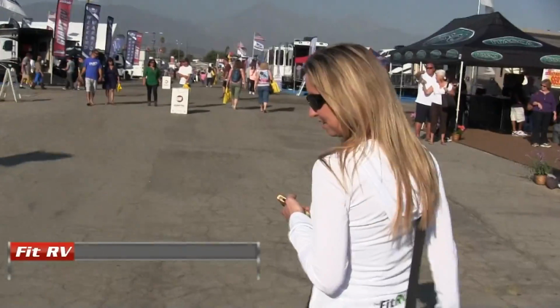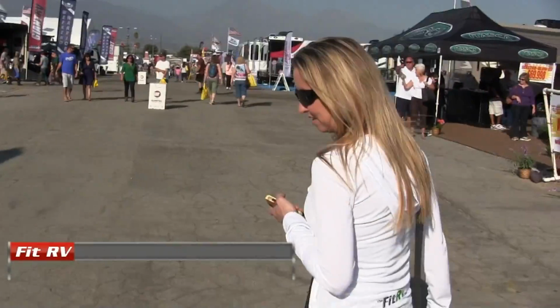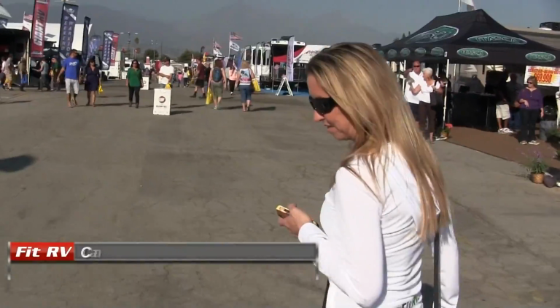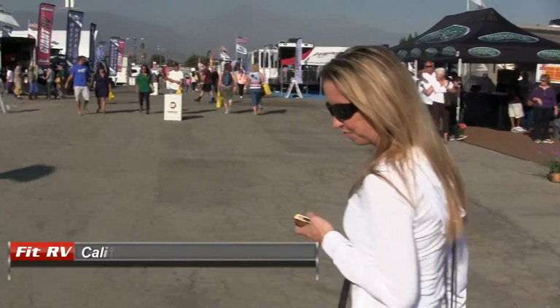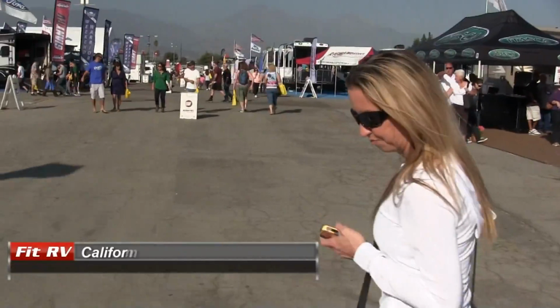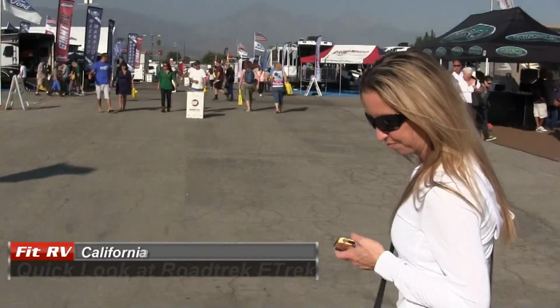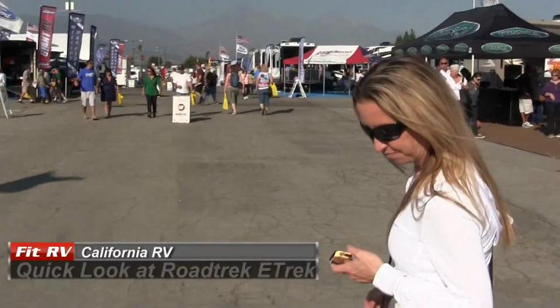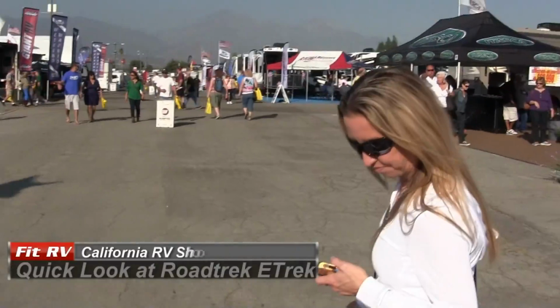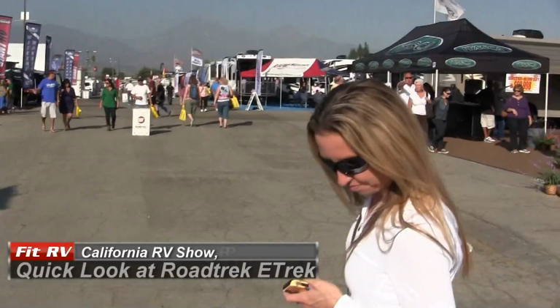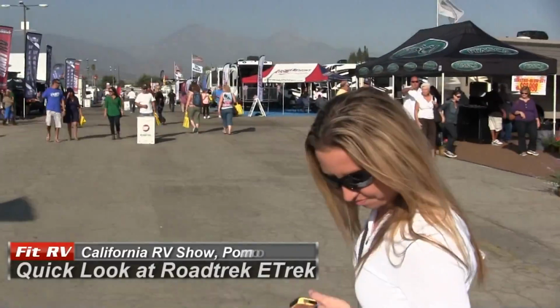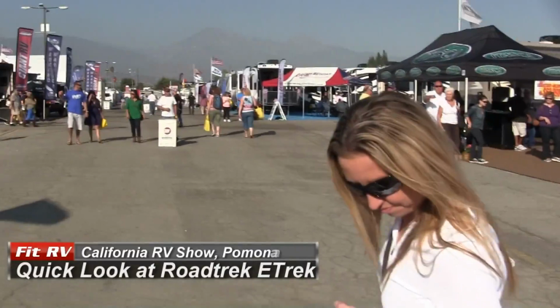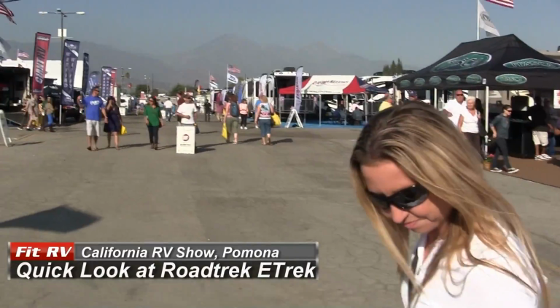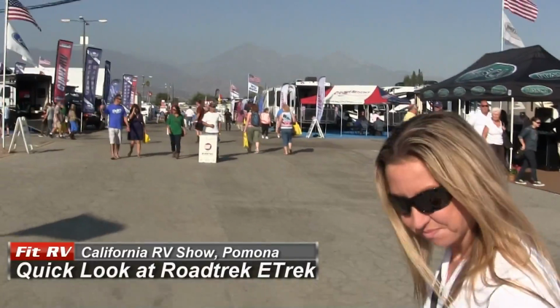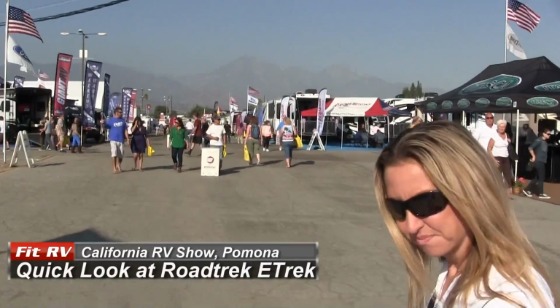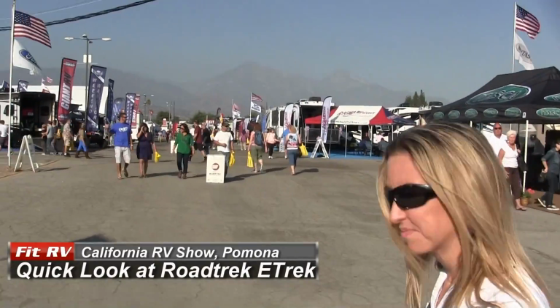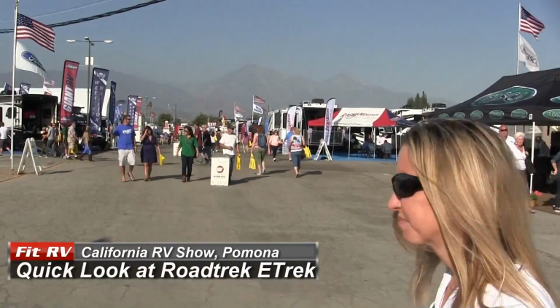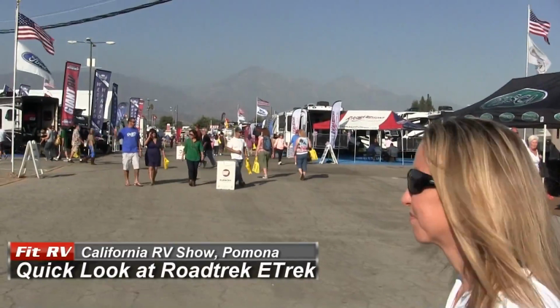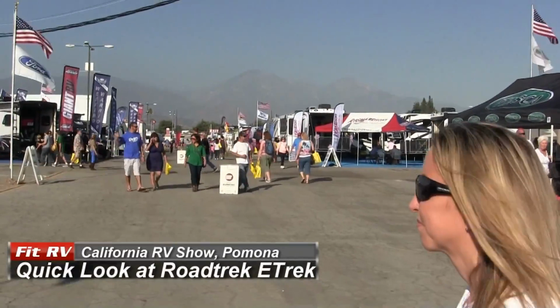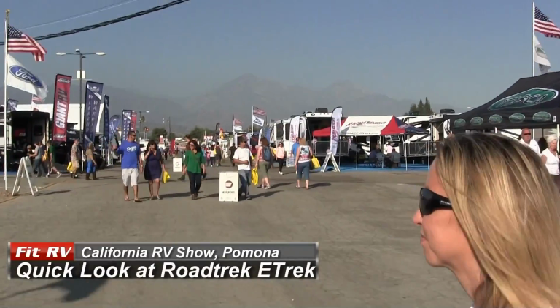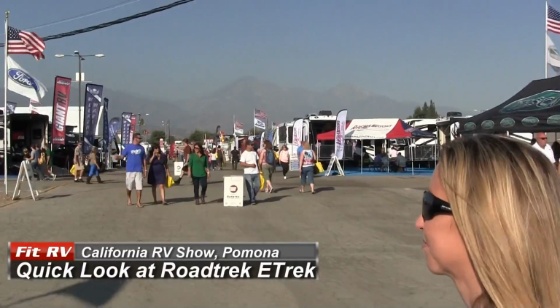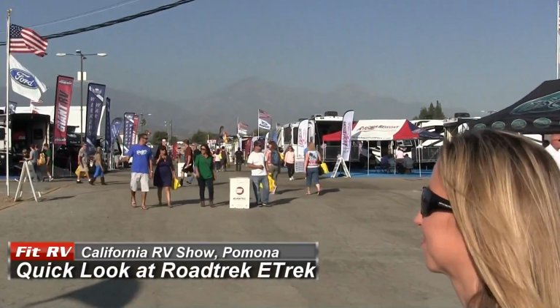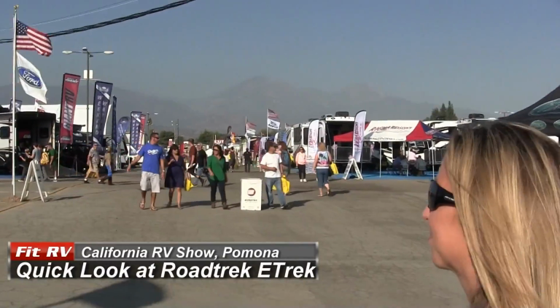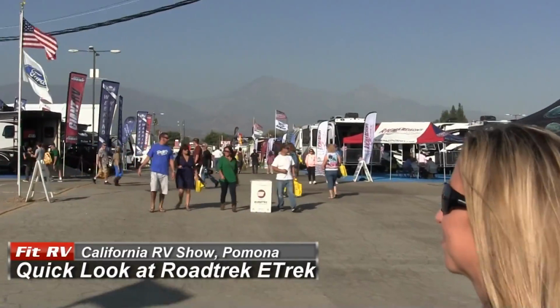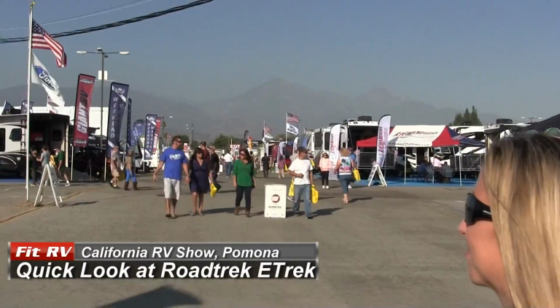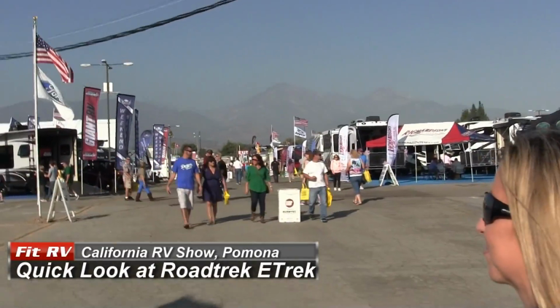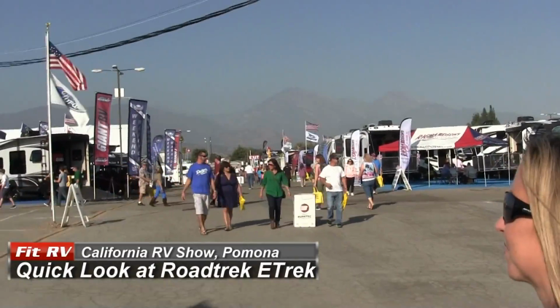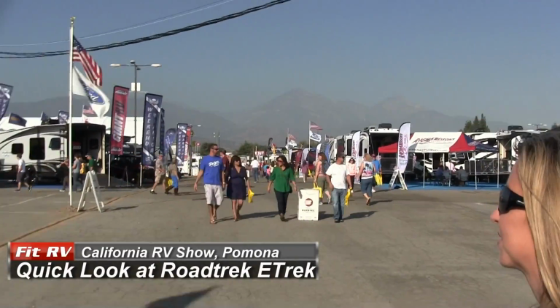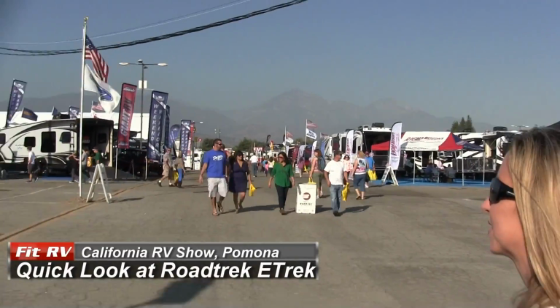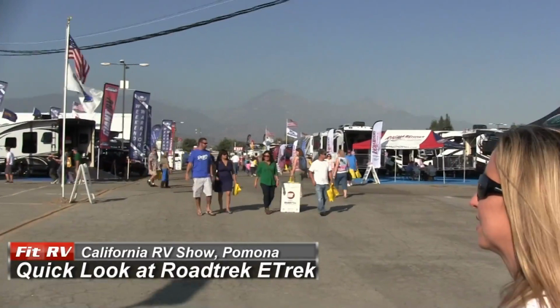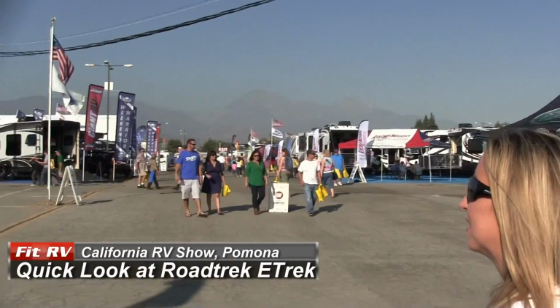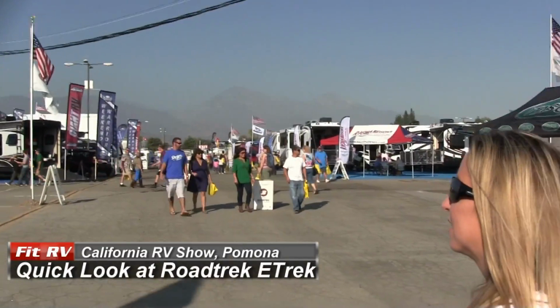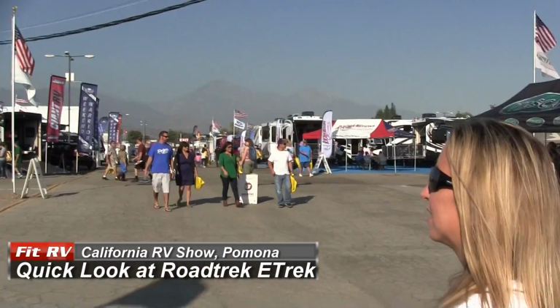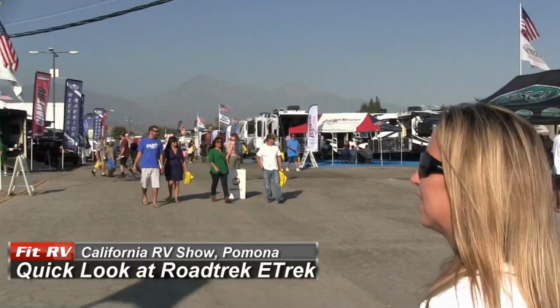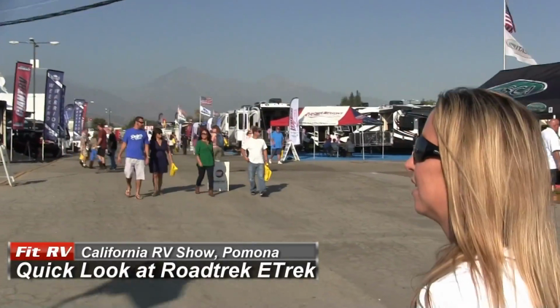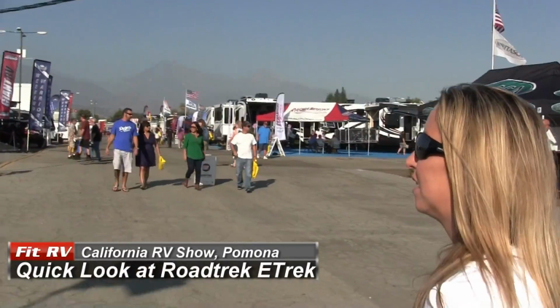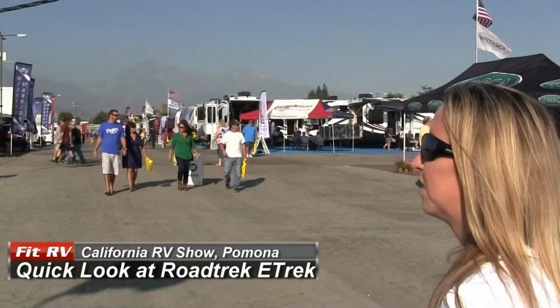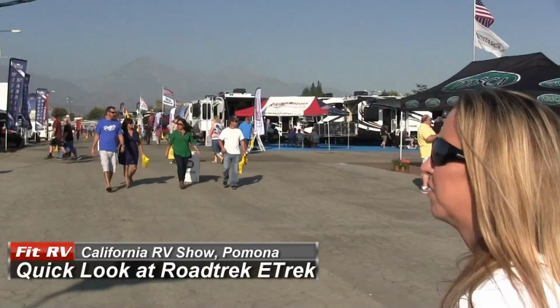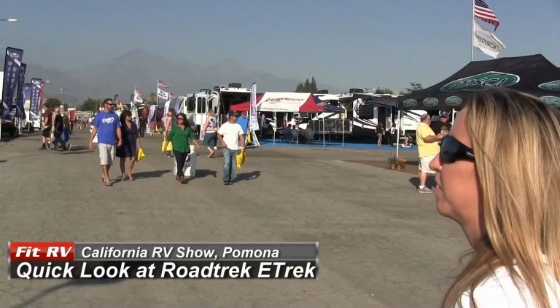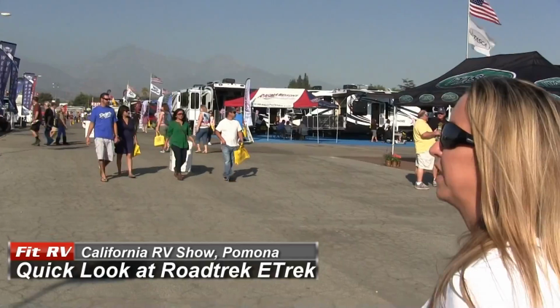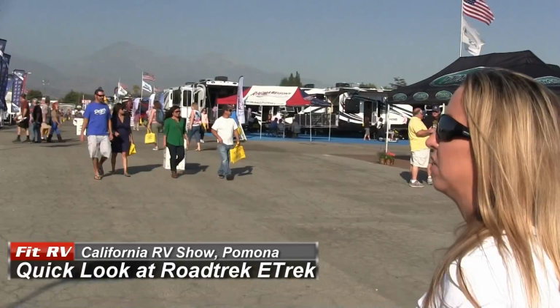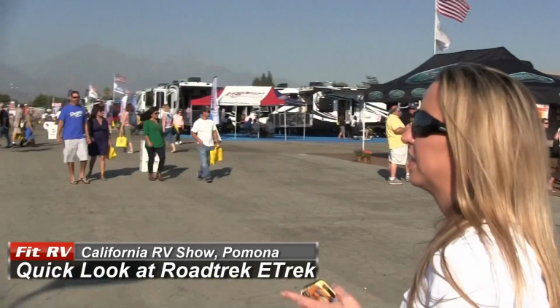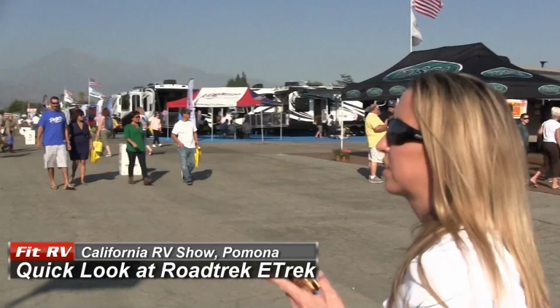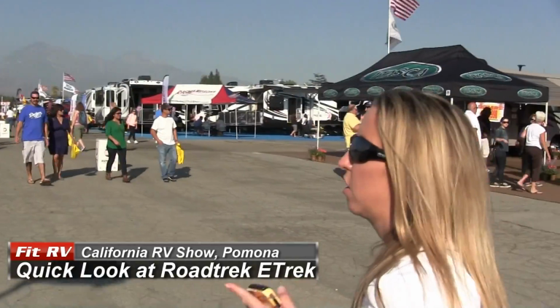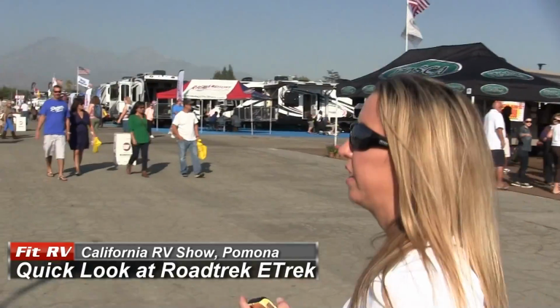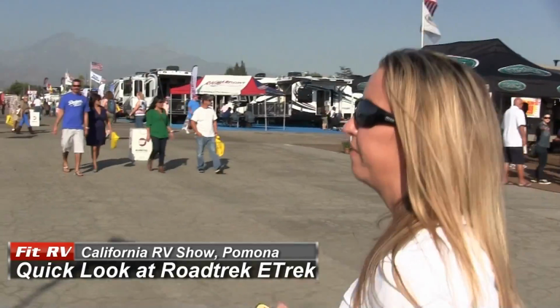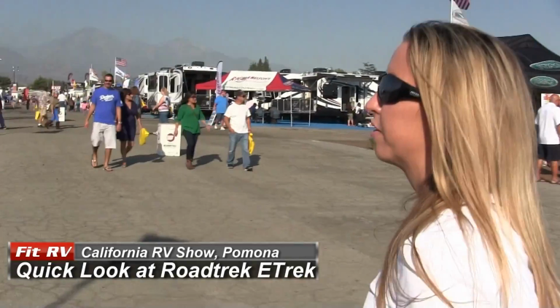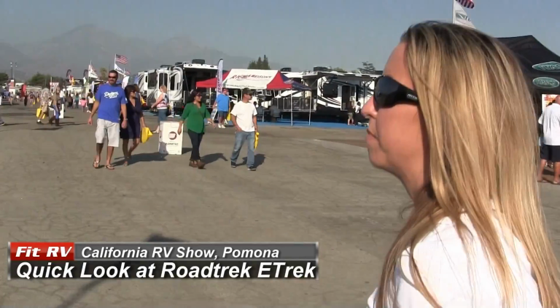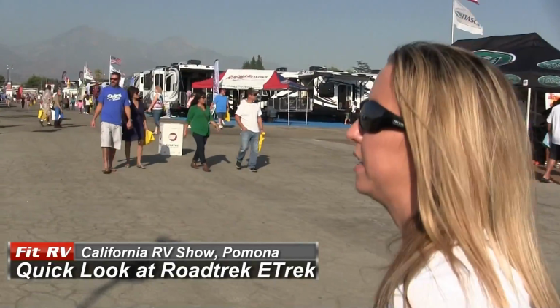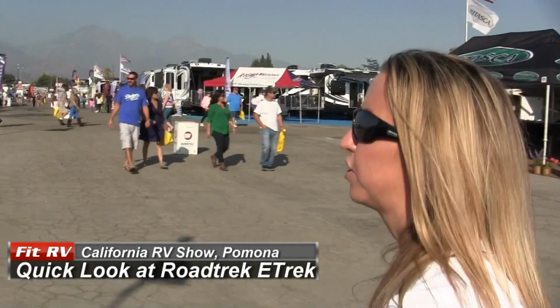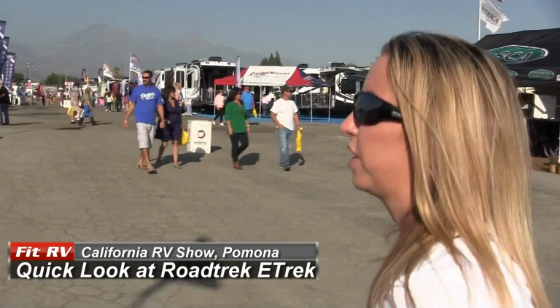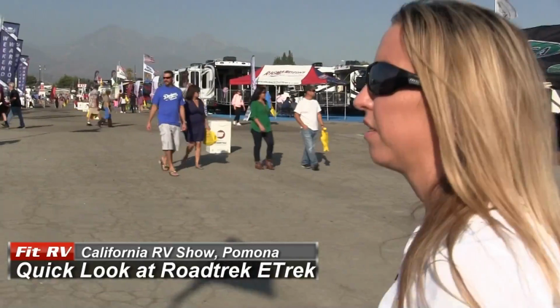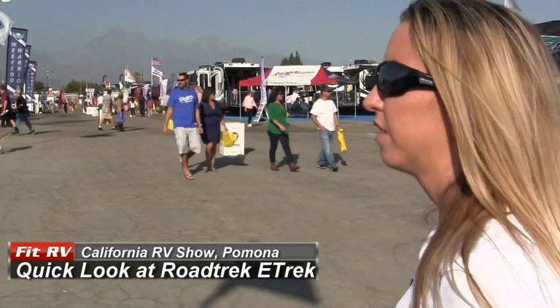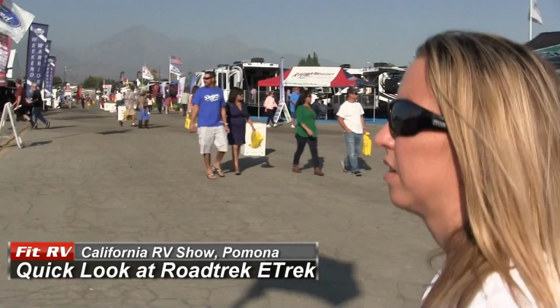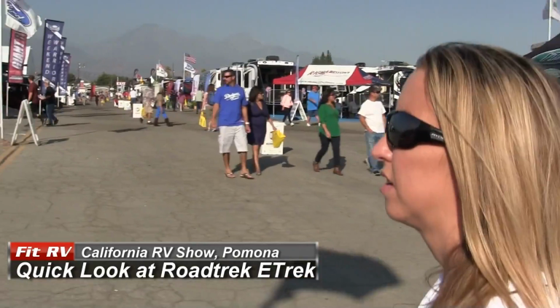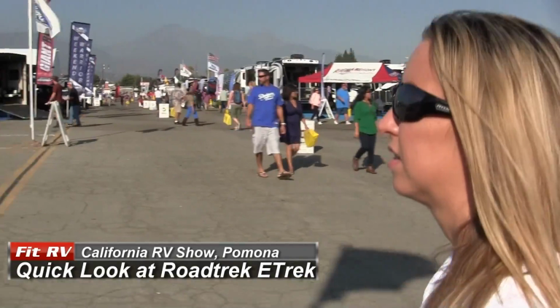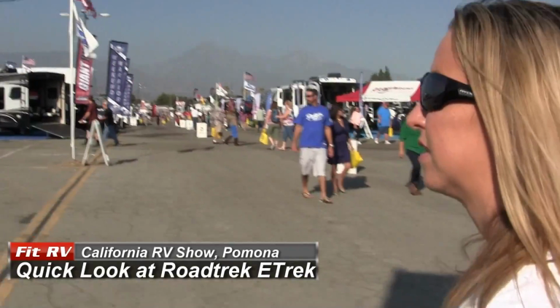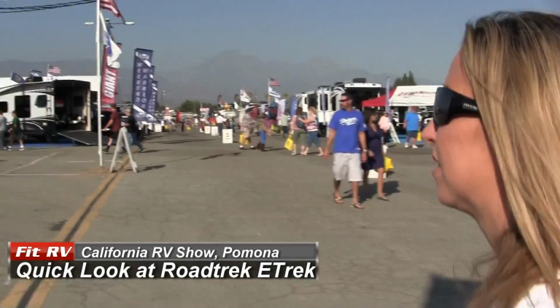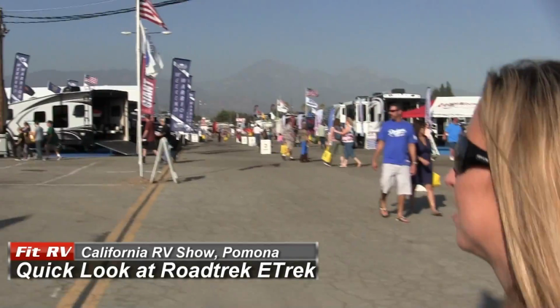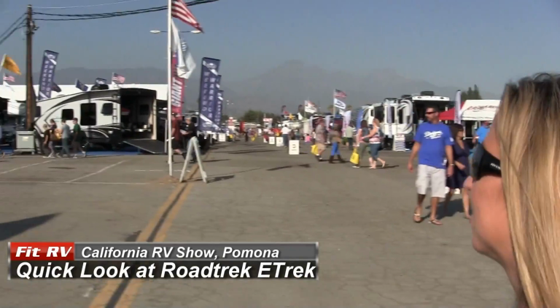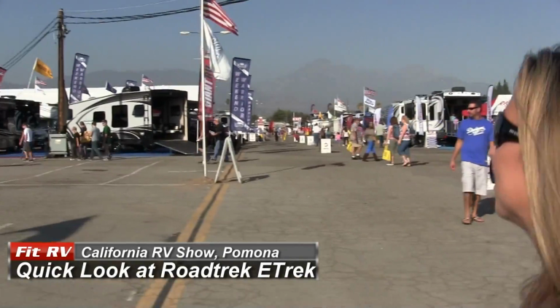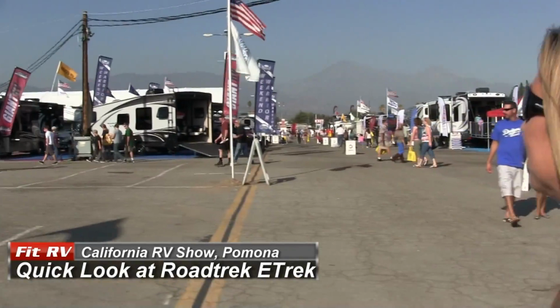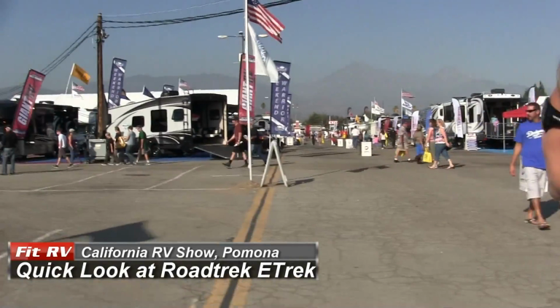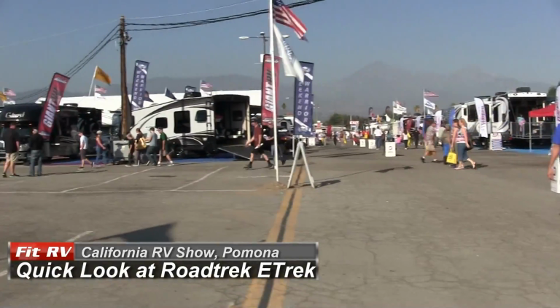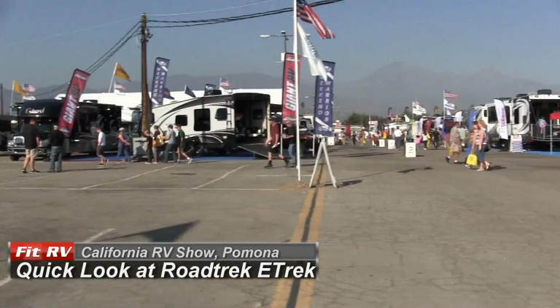Hey everyone, it's James. And that's me, Stephanie. We're here with some more footage that we took at the California RV show in Pomona.